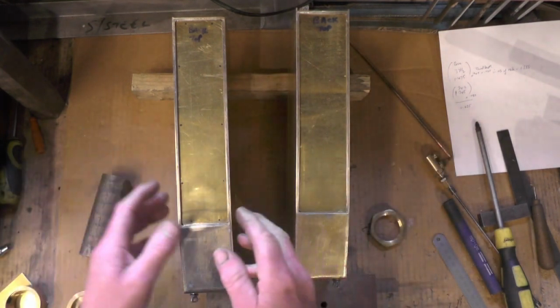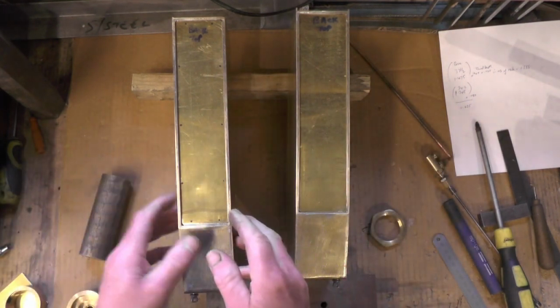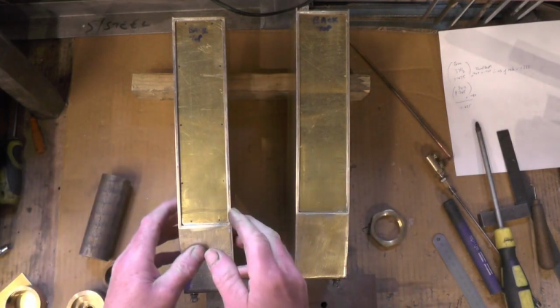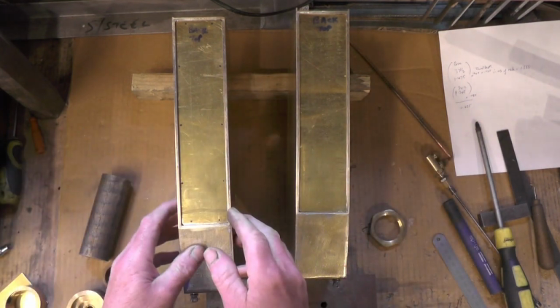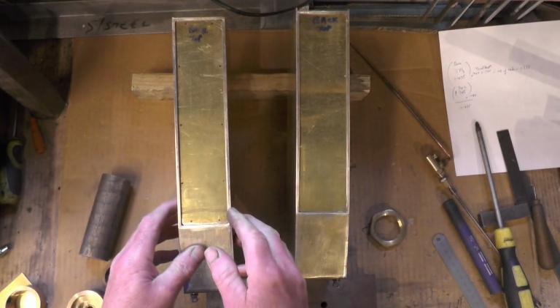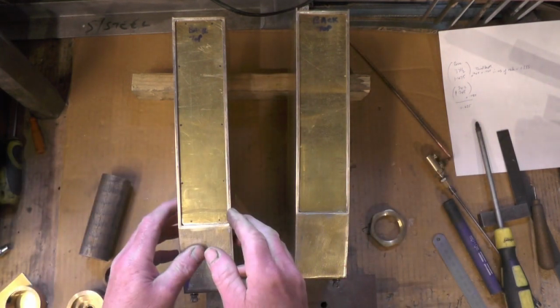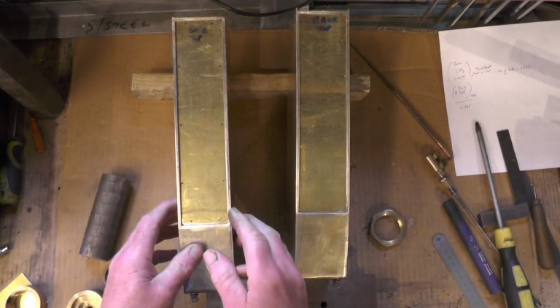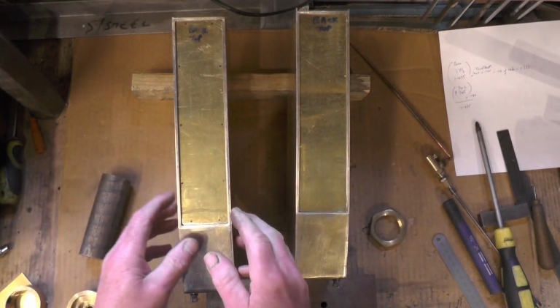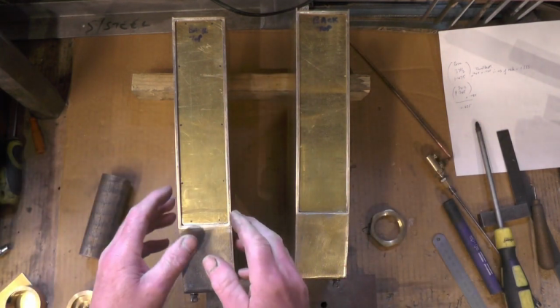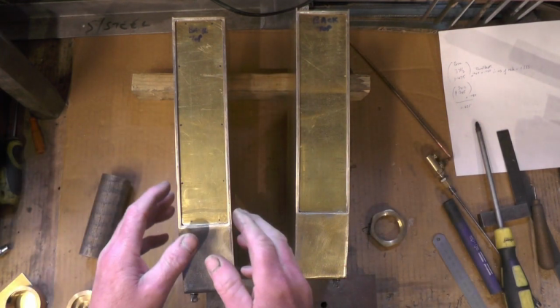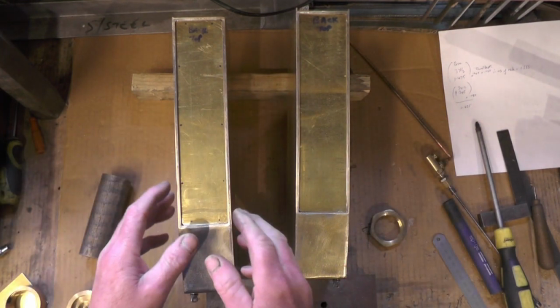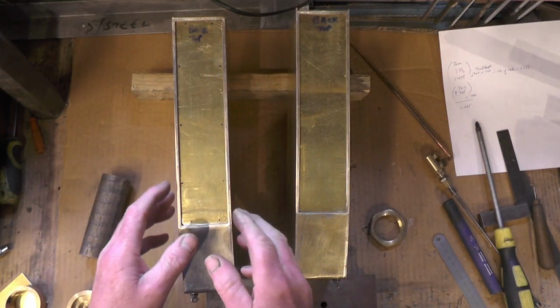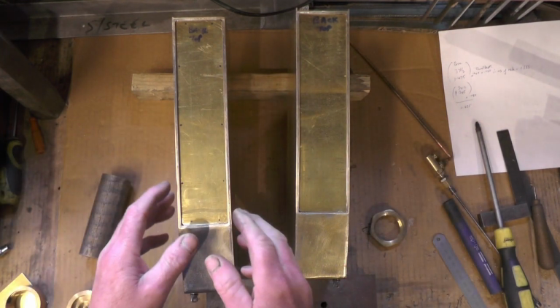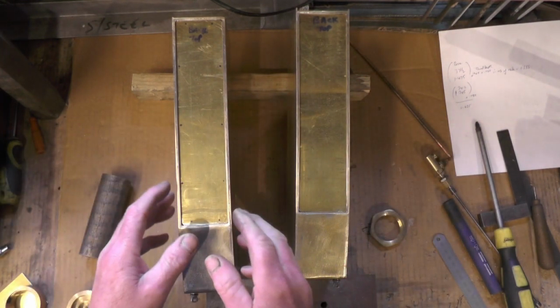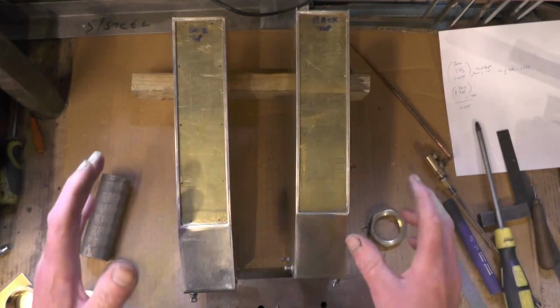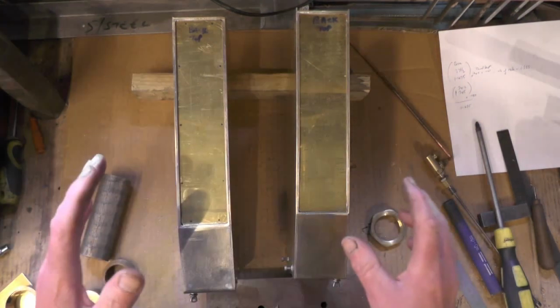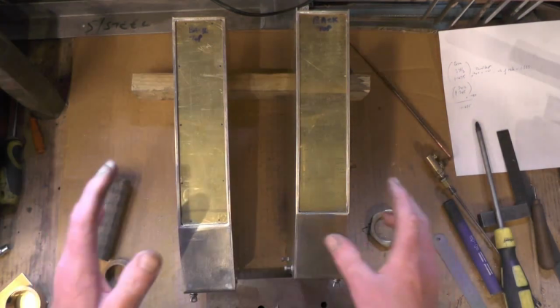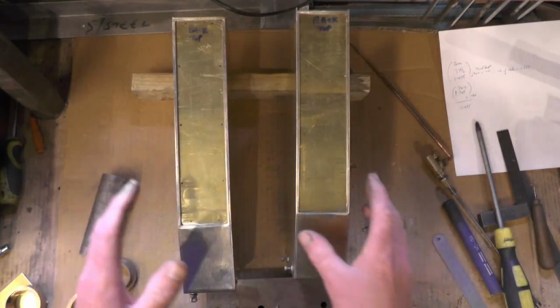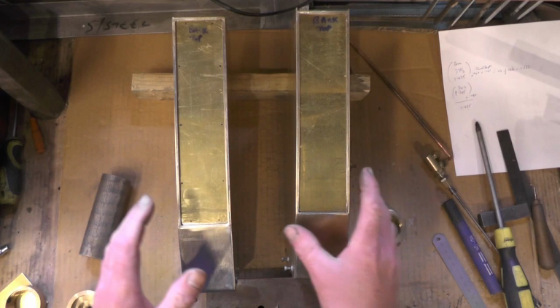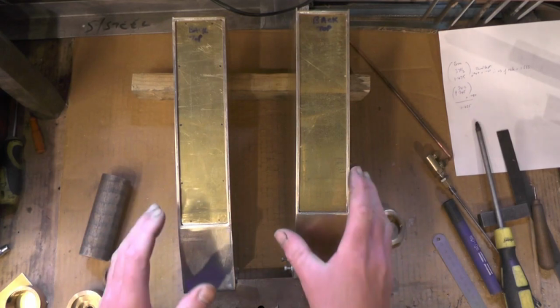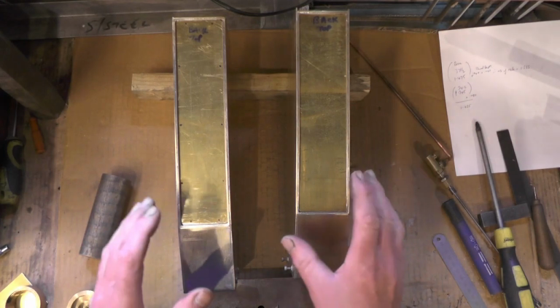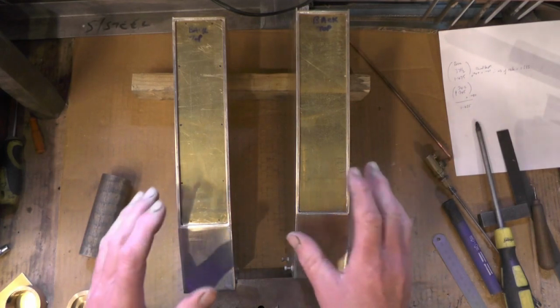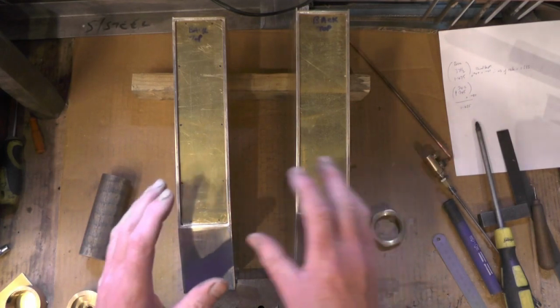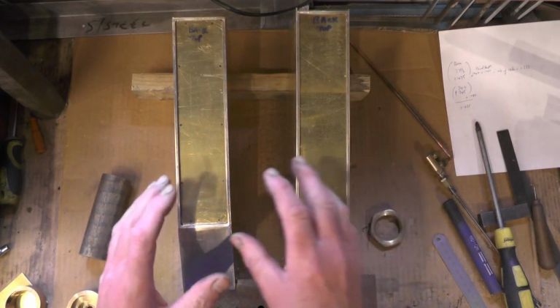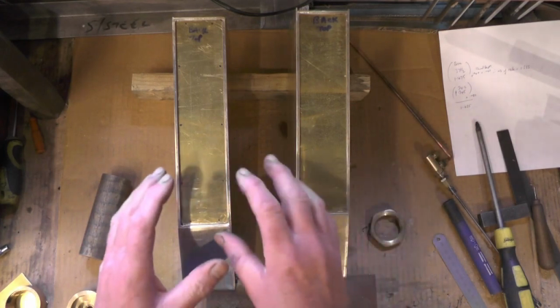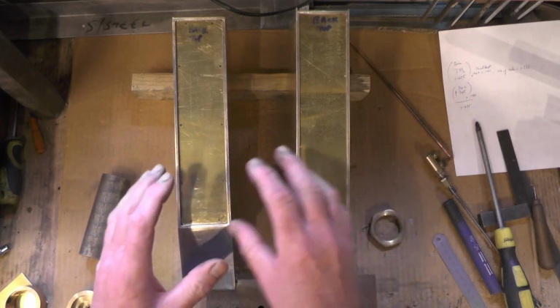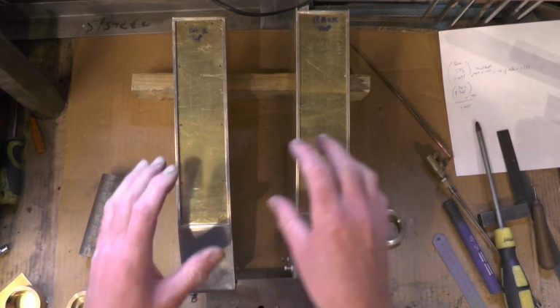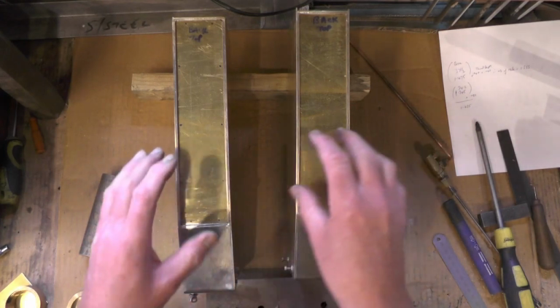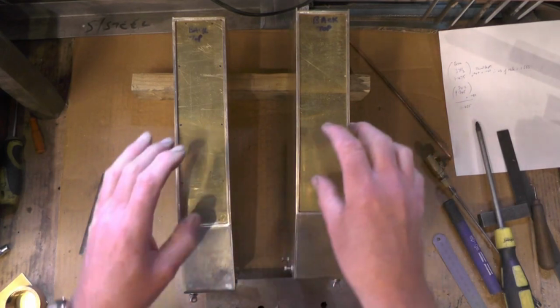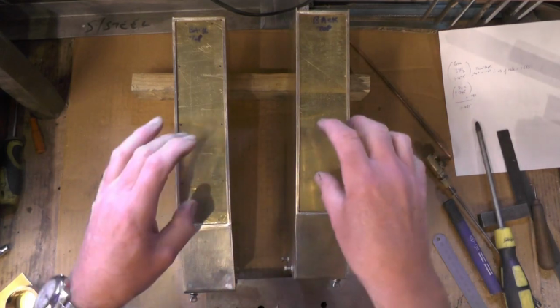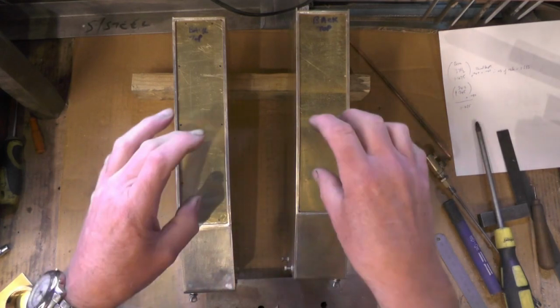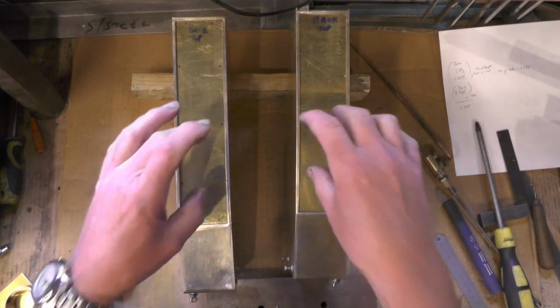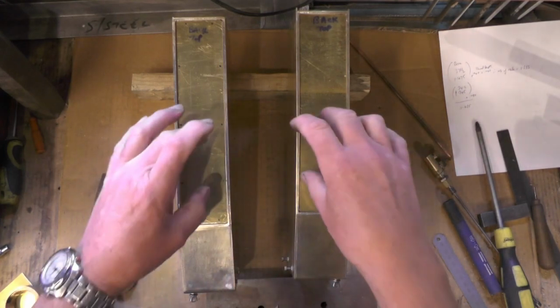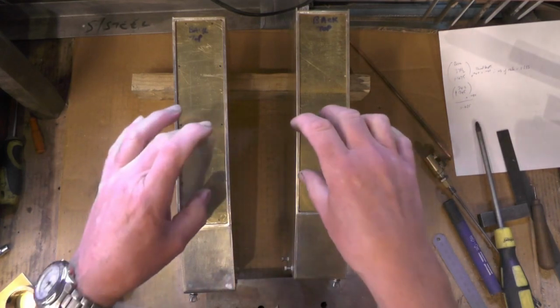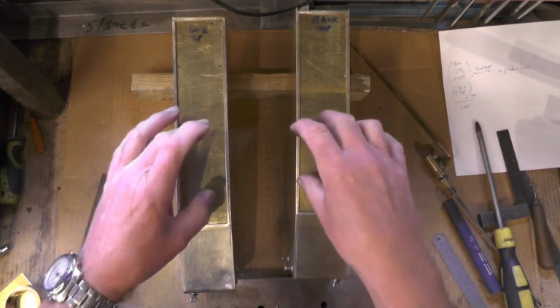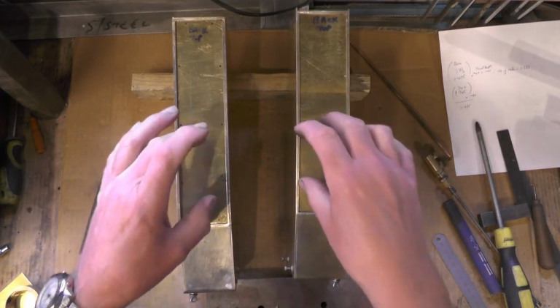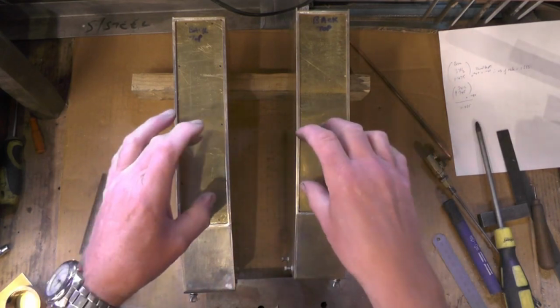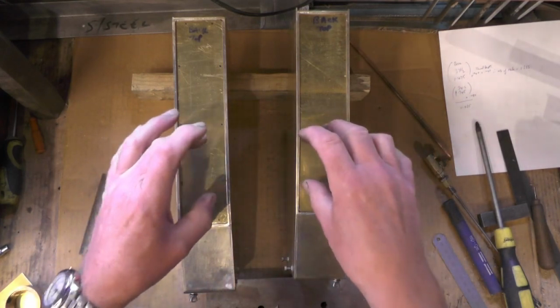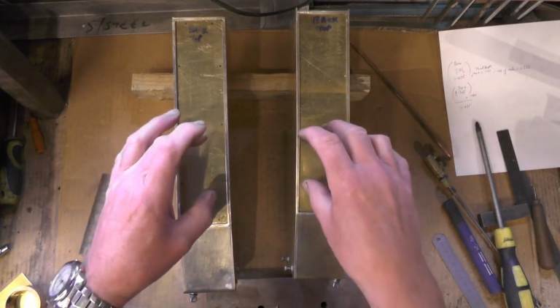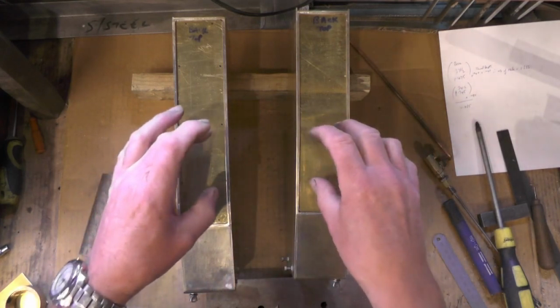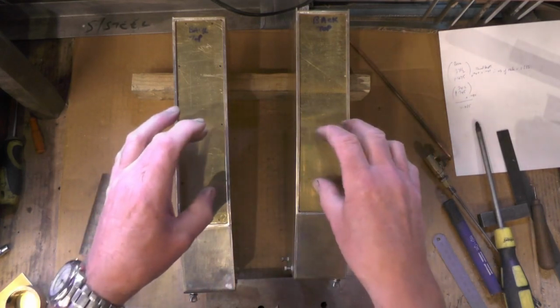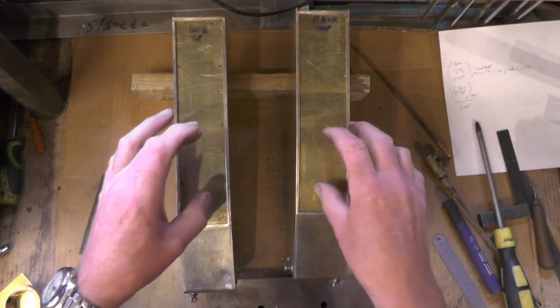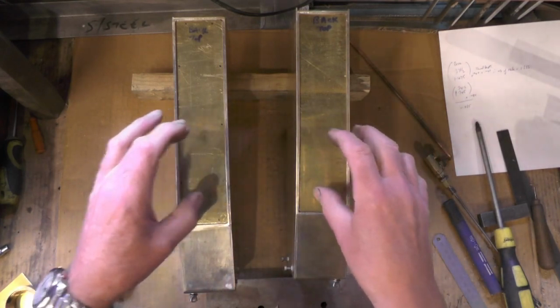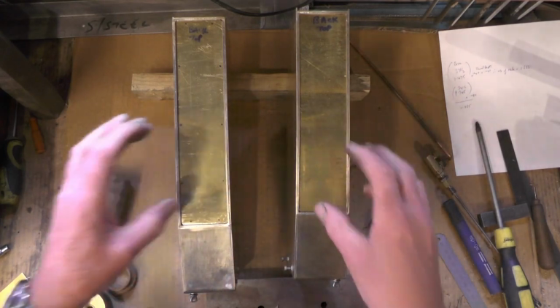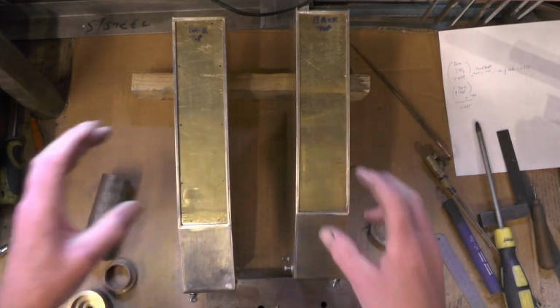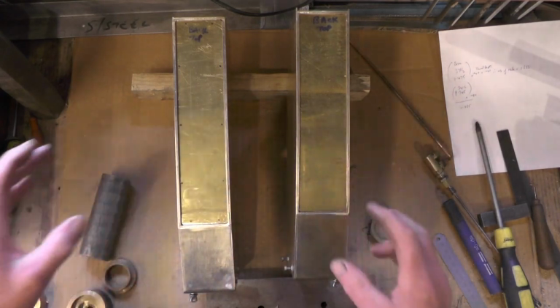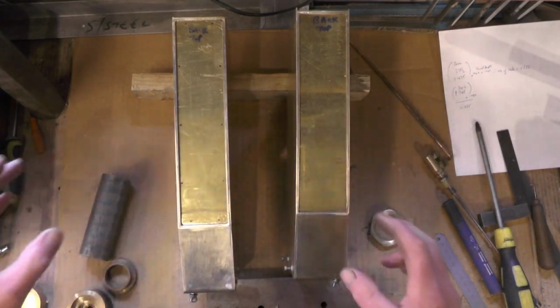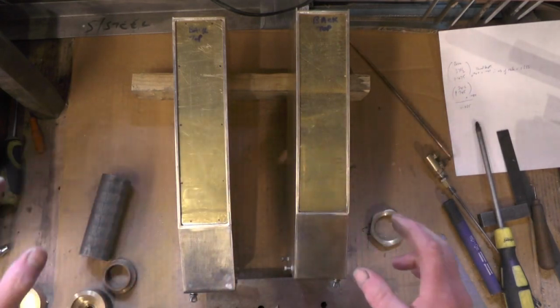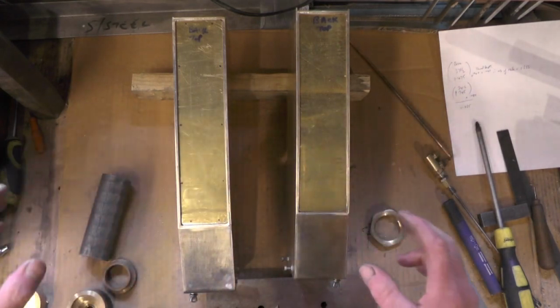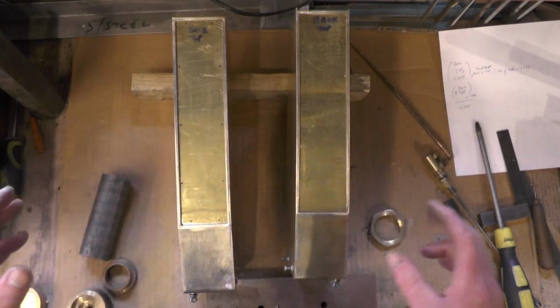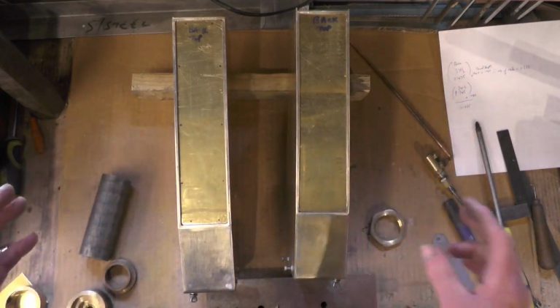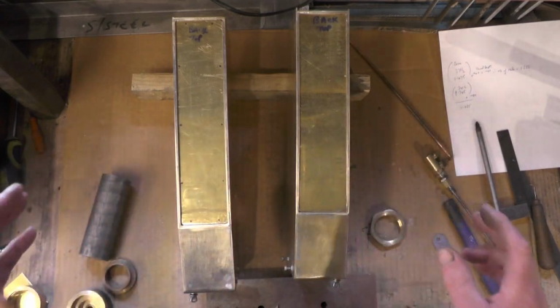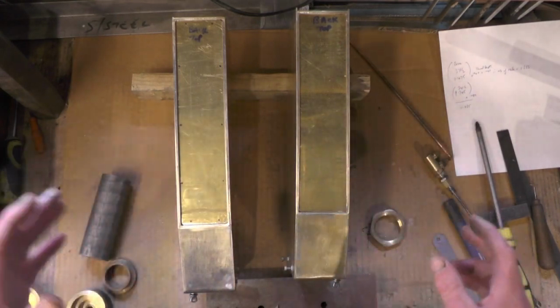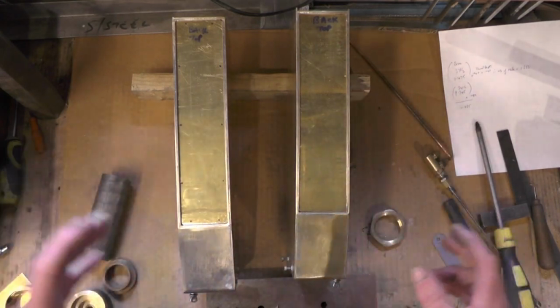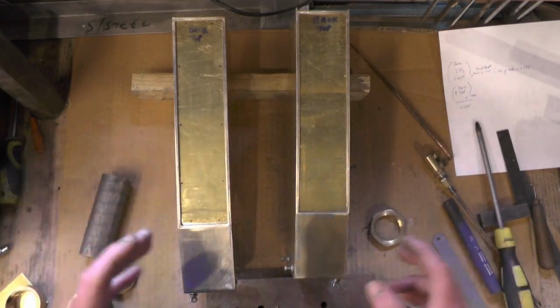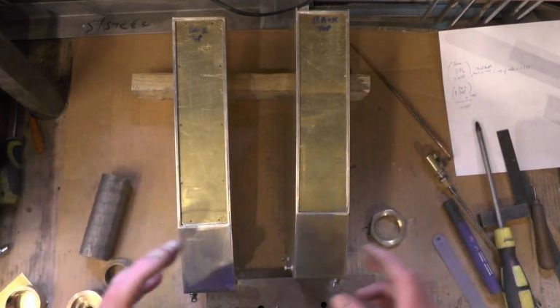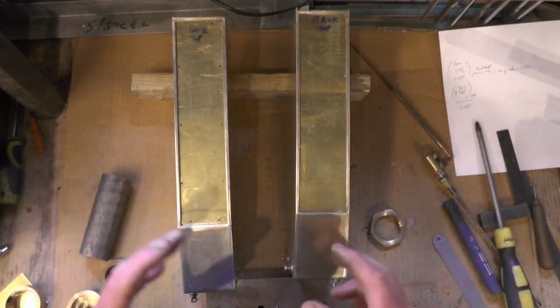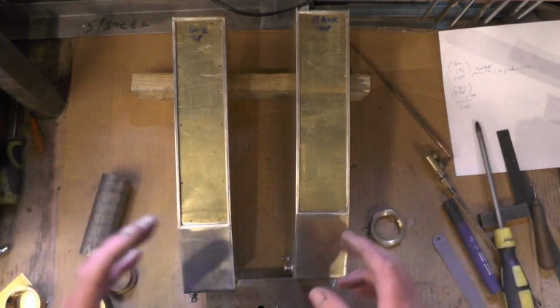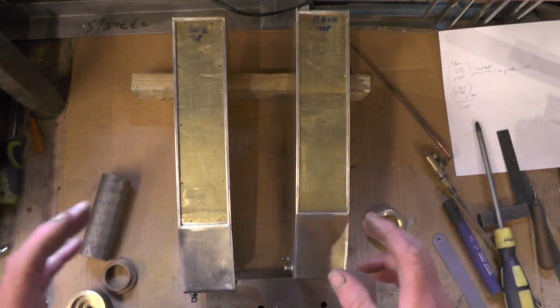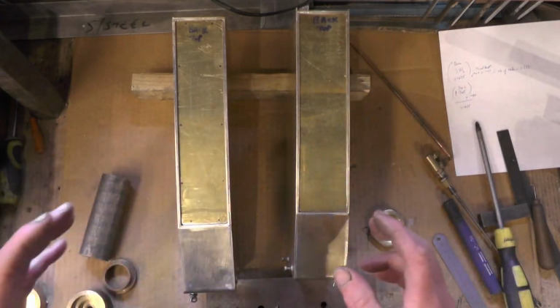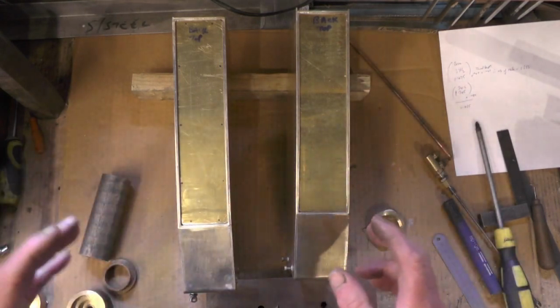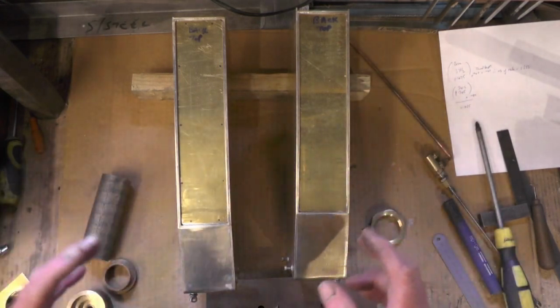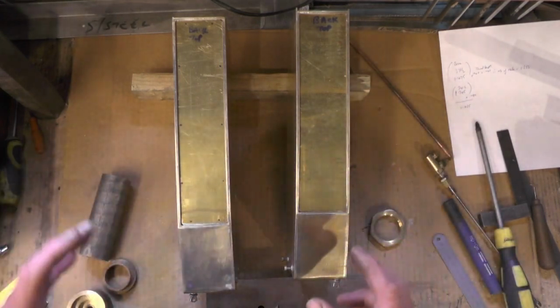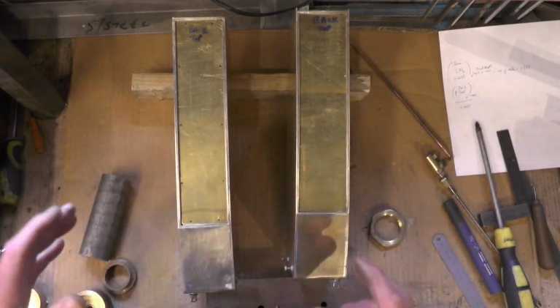Once I've got the holes drilled I can then mark into those angles that I've soldered in, and I'll thread them either M3 or M4. I've had a think about putting the filler caps on and I've had a rummage round my brass drawer.